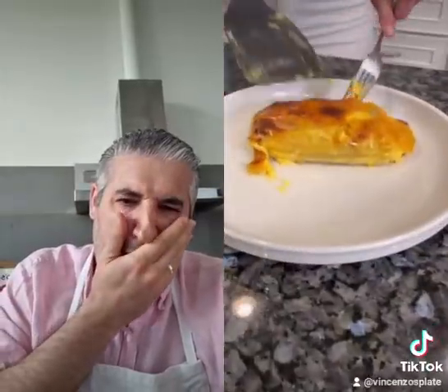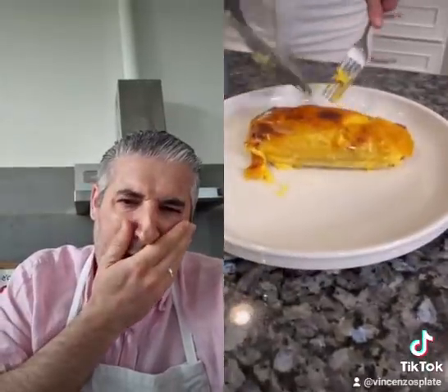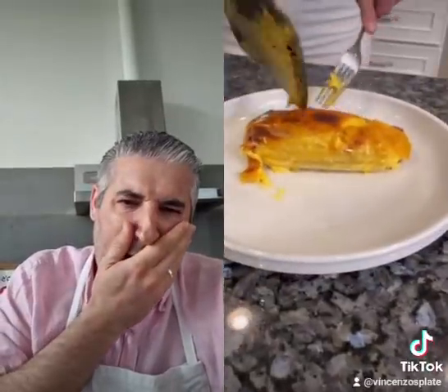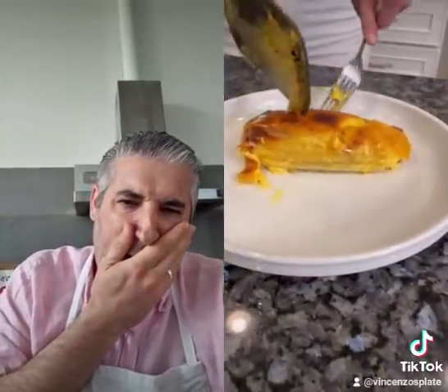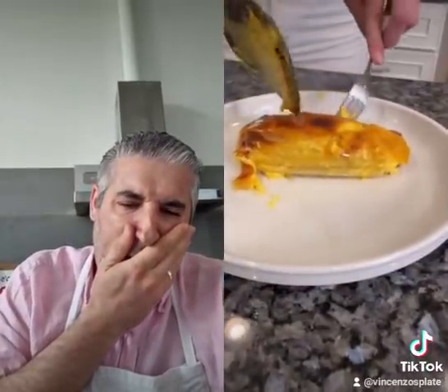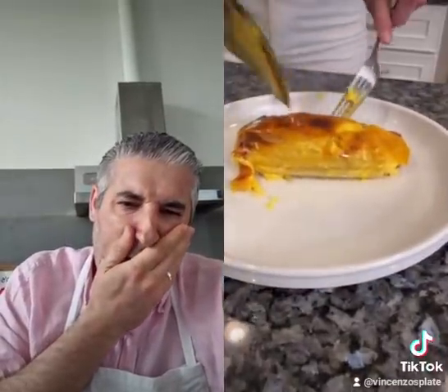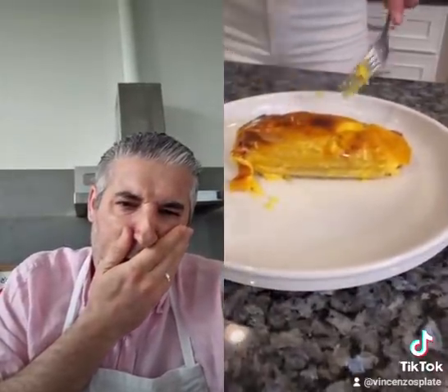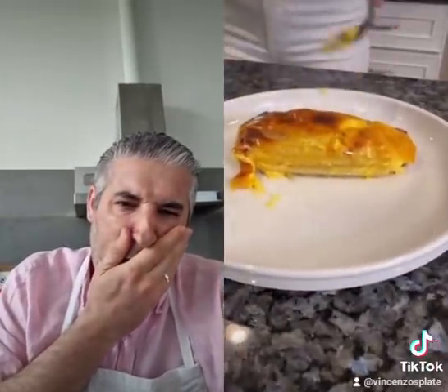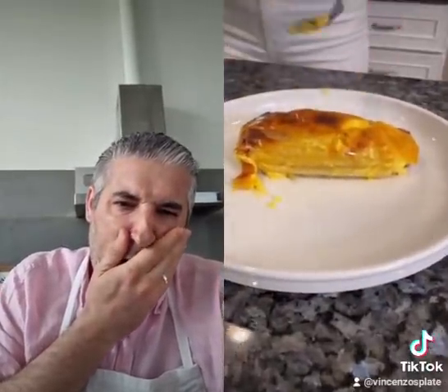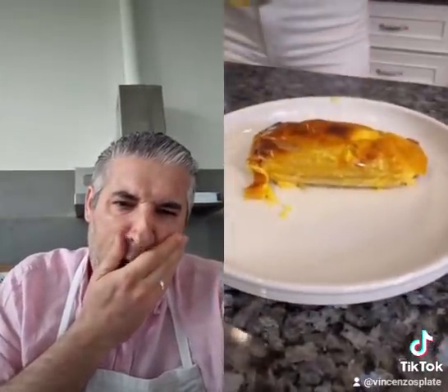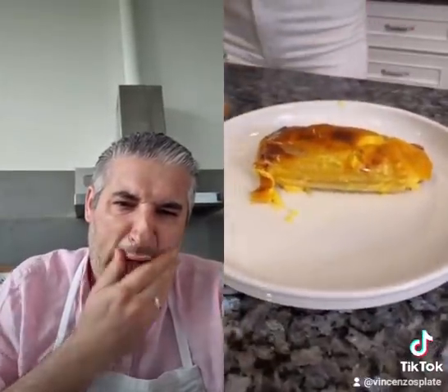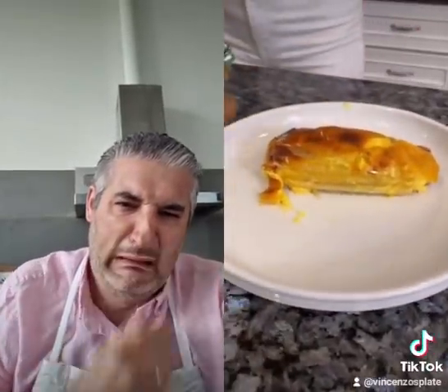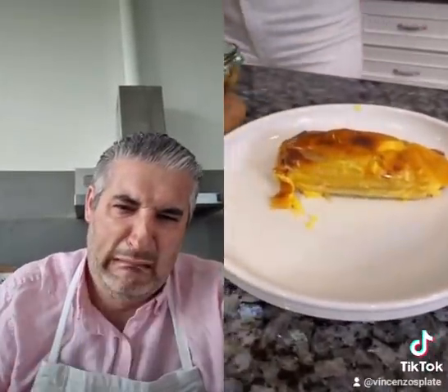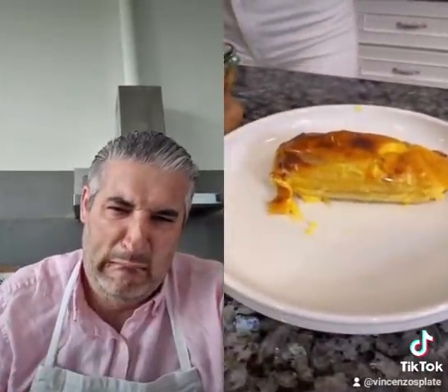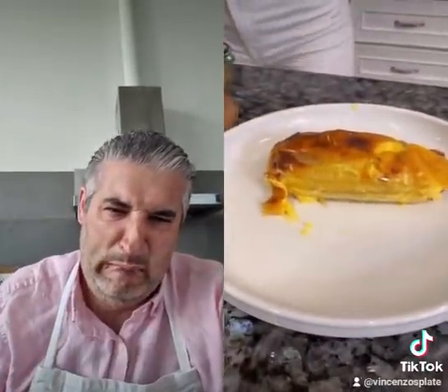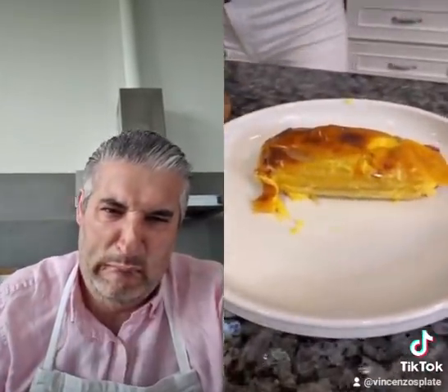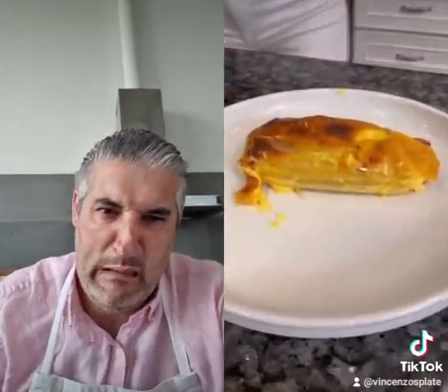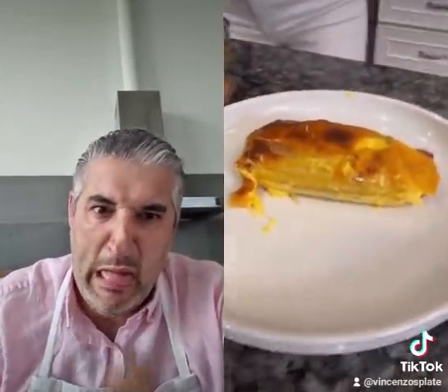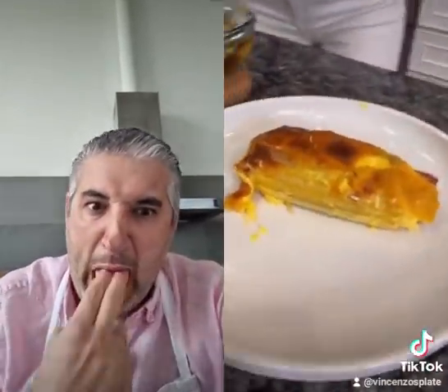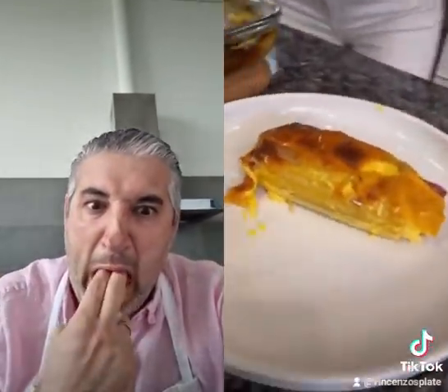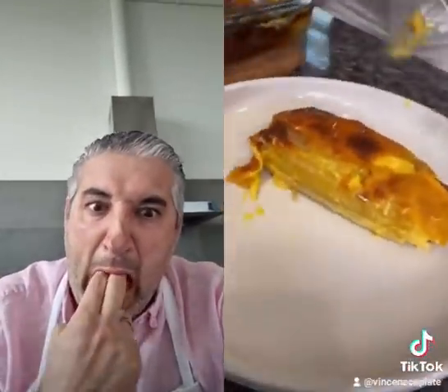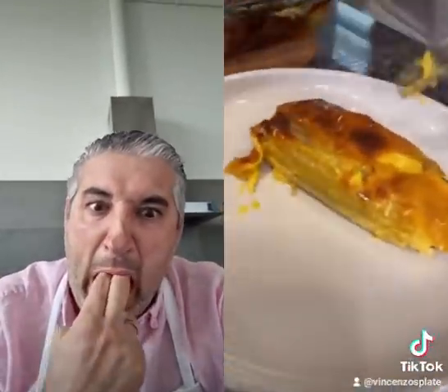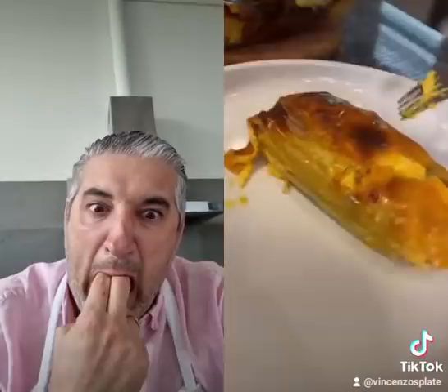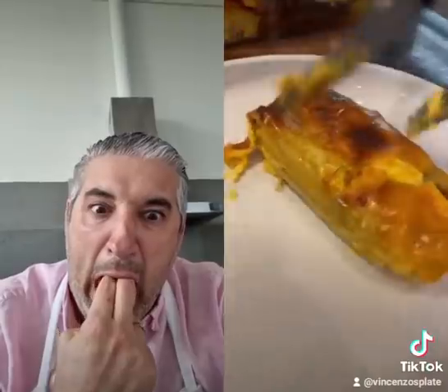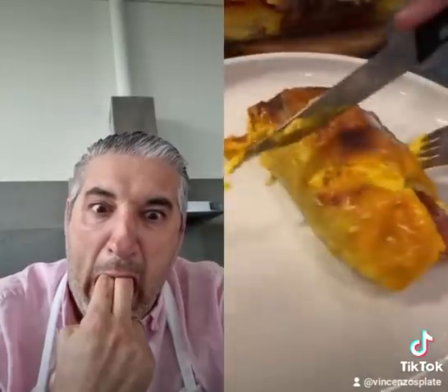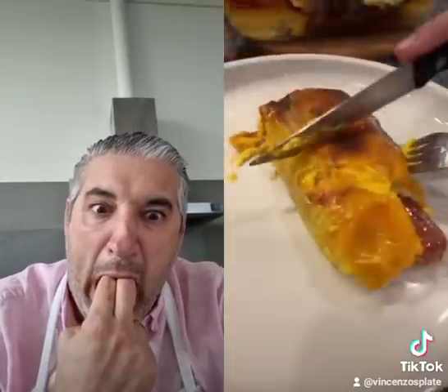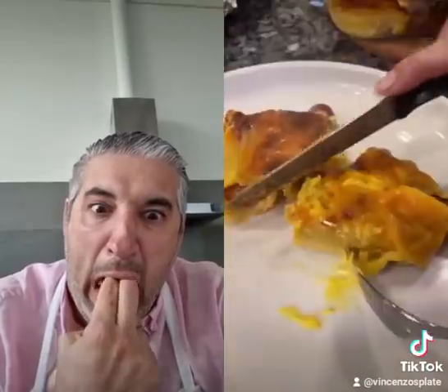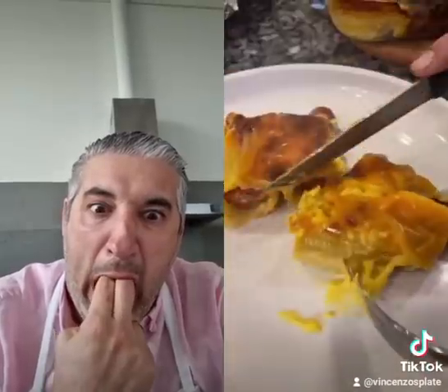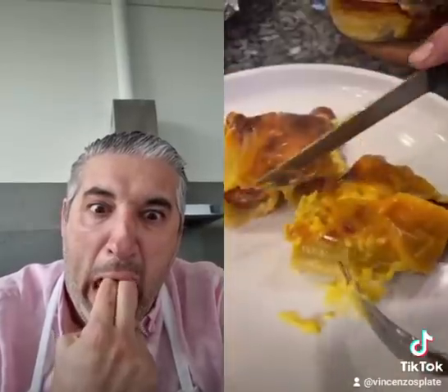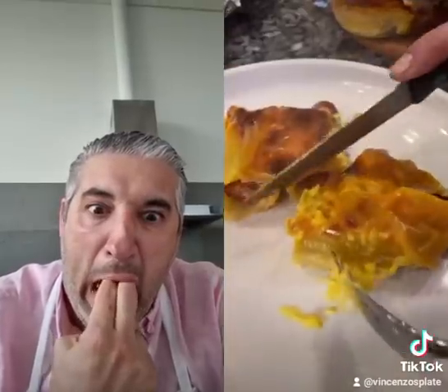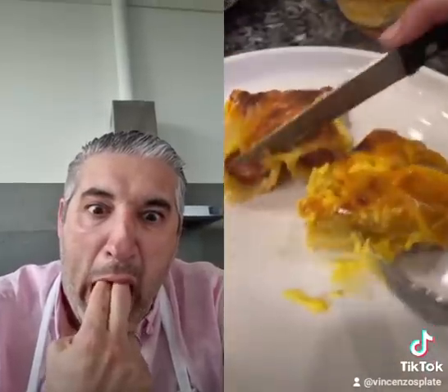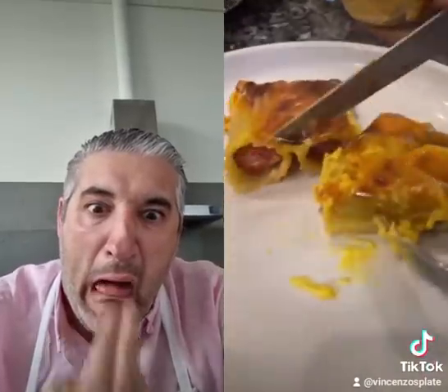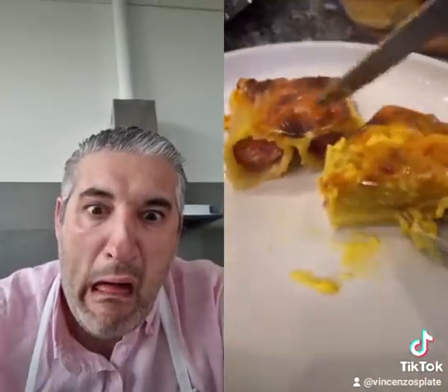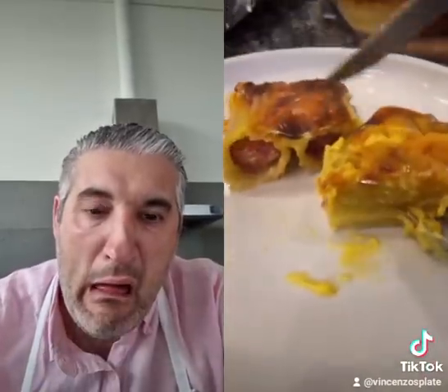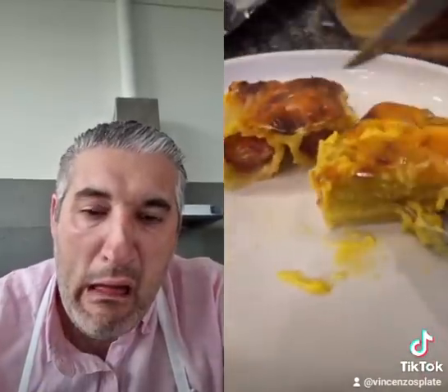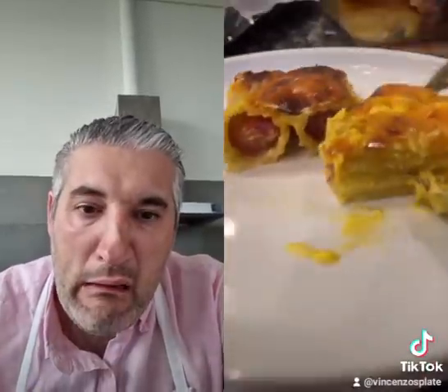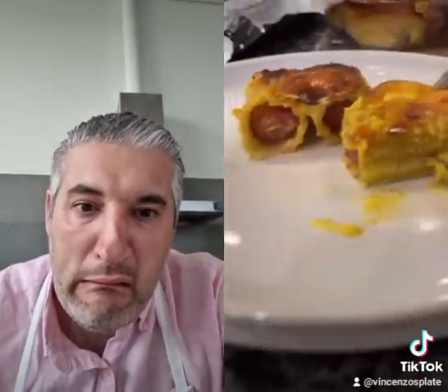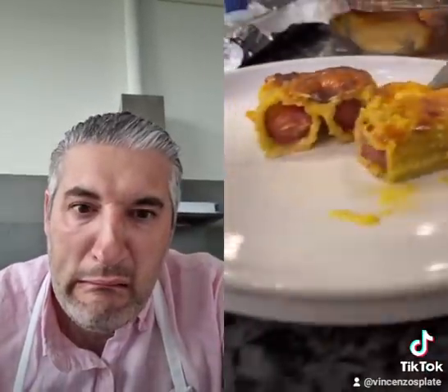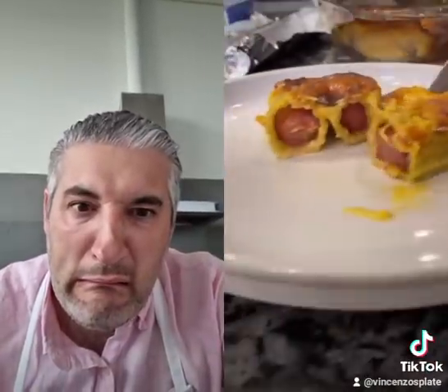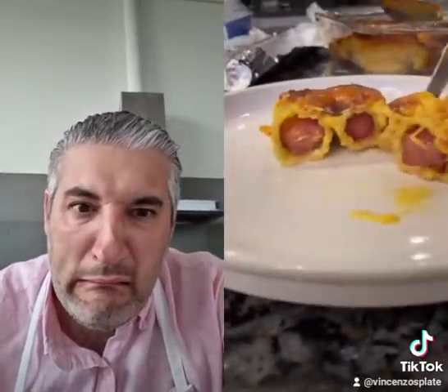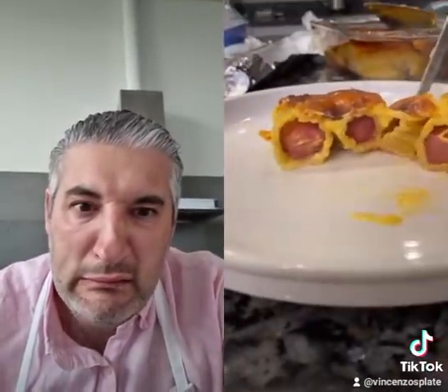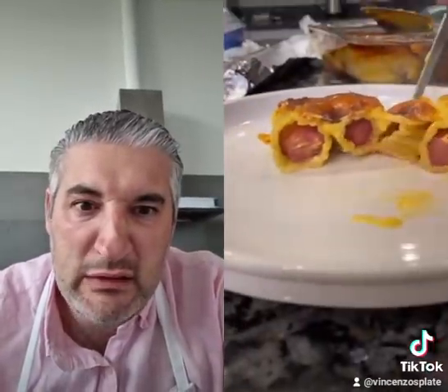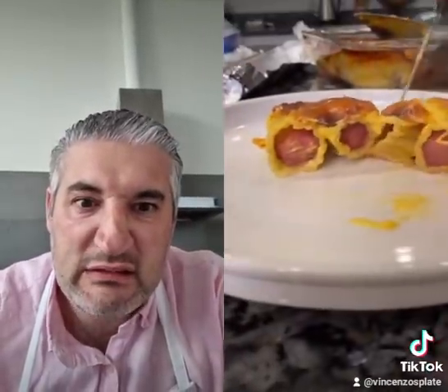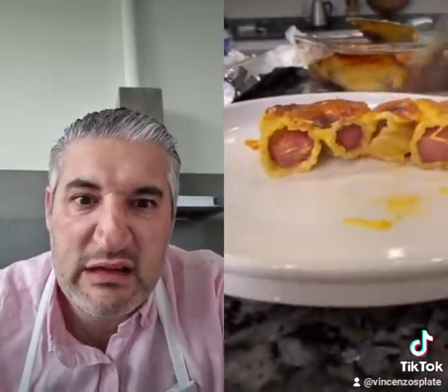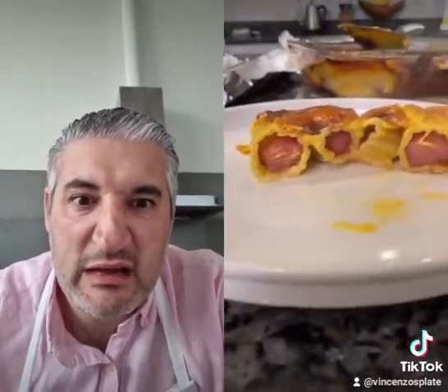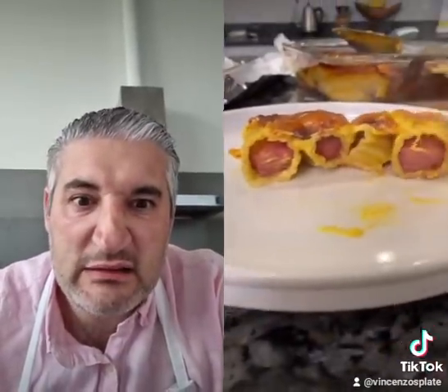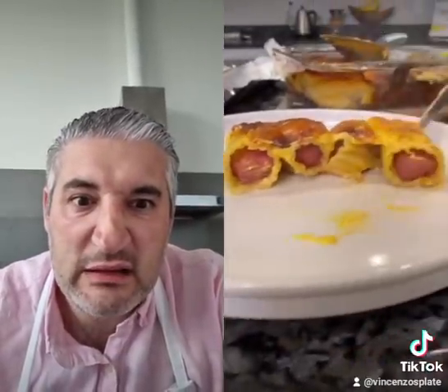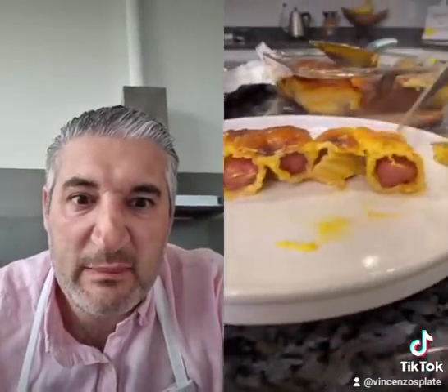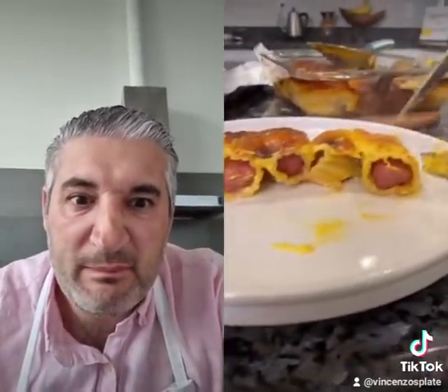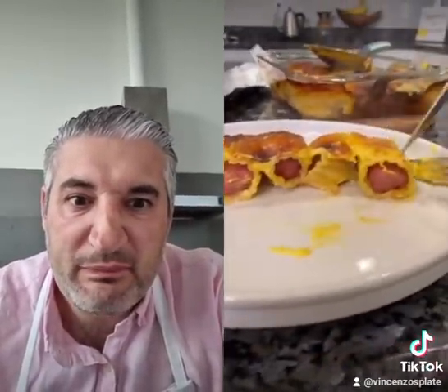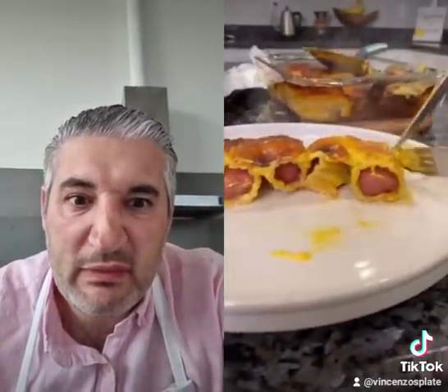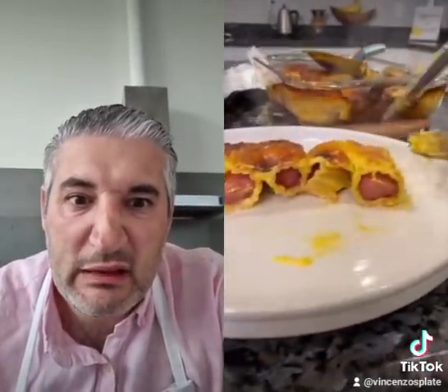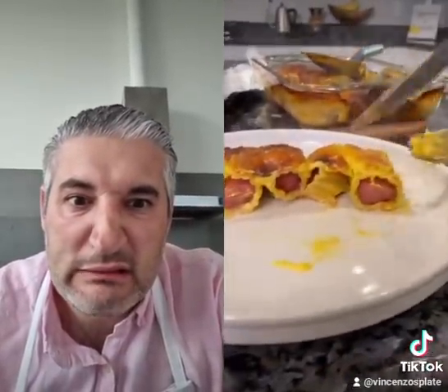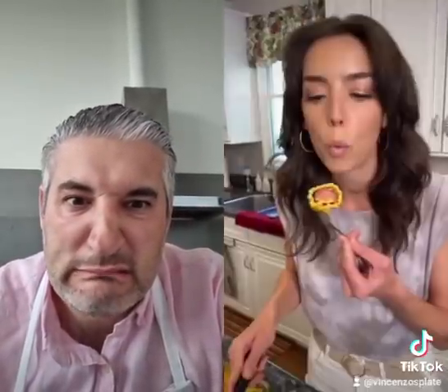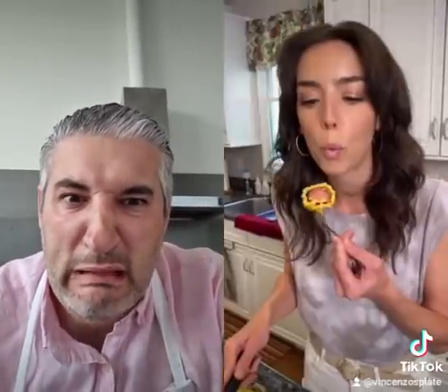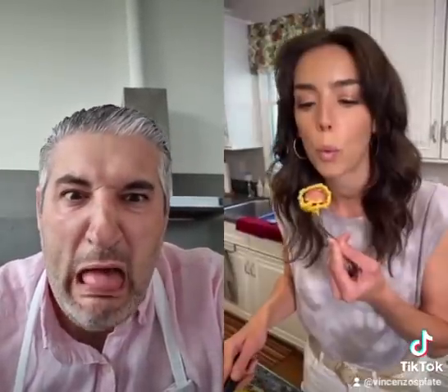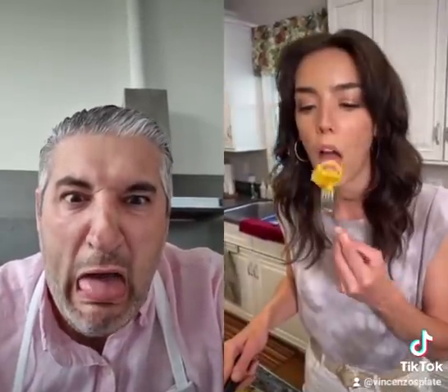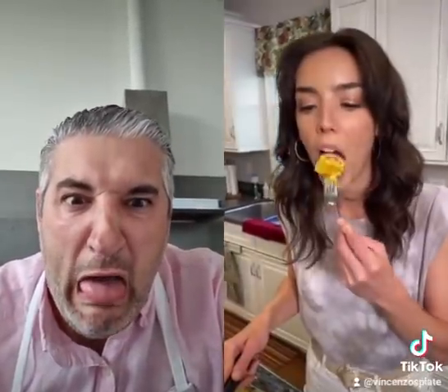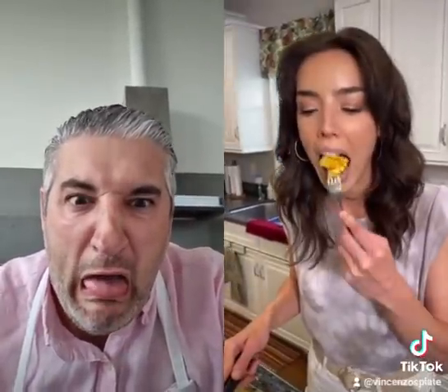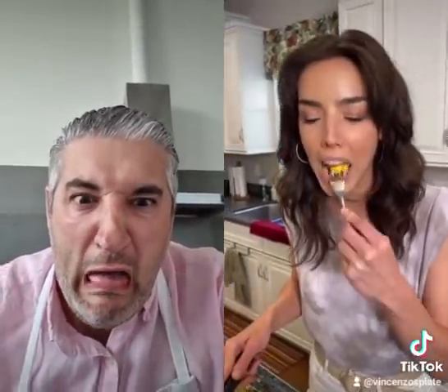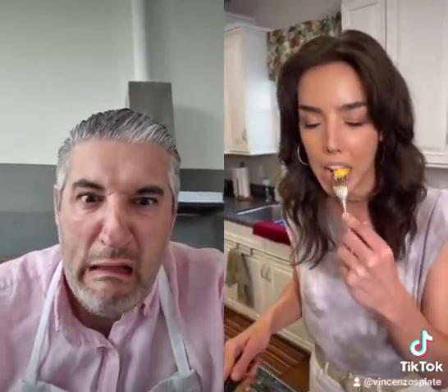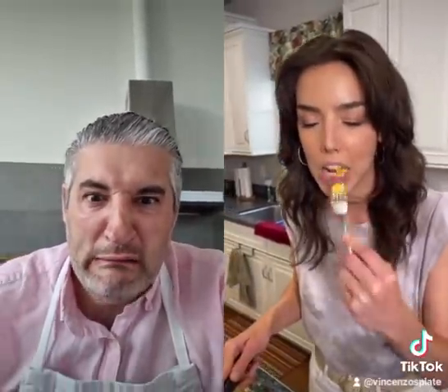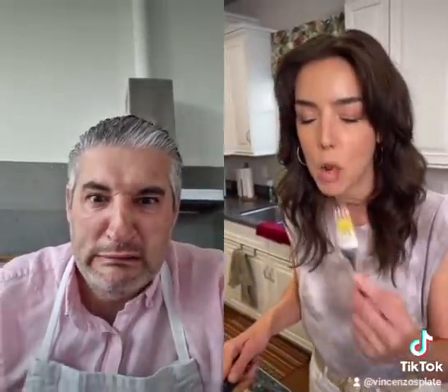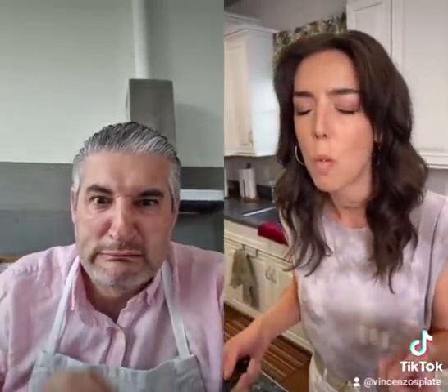Slice it down the middle, I'm gonna slice it right down the middle here. Wow, yum. Mmm.